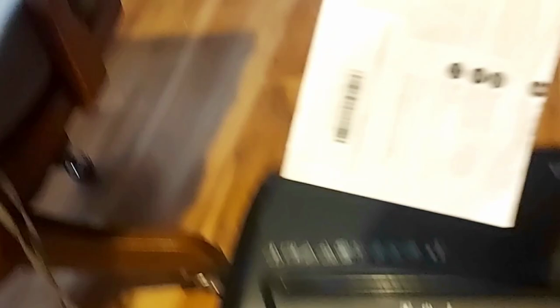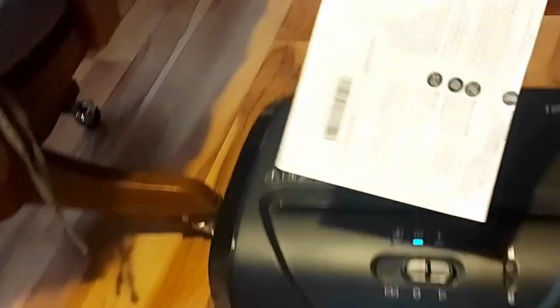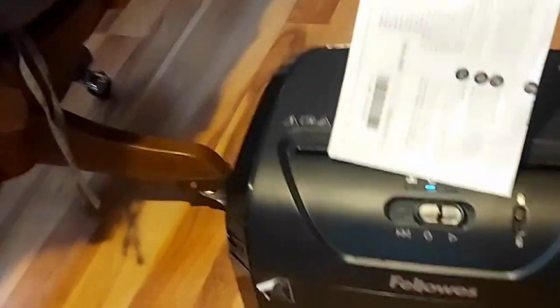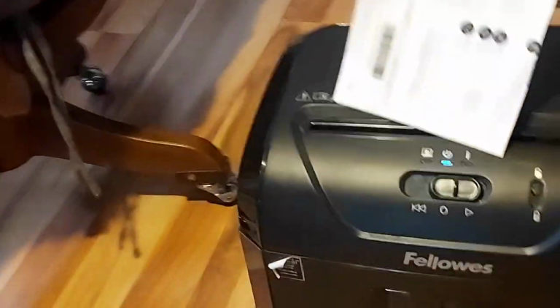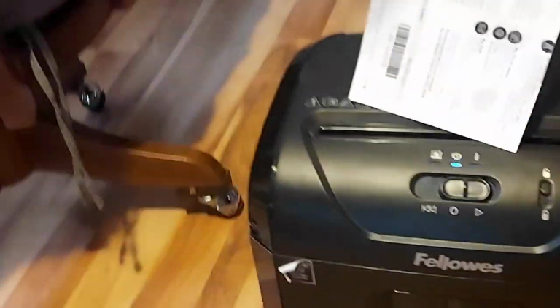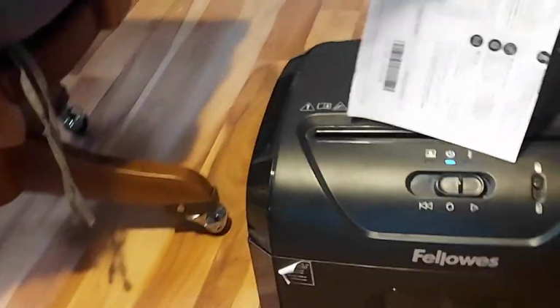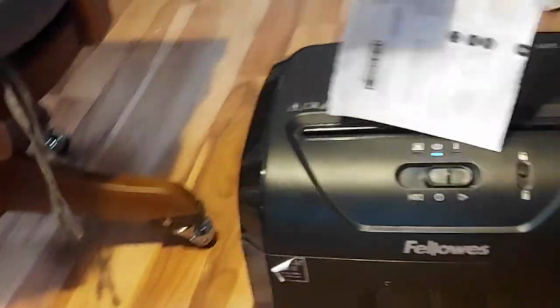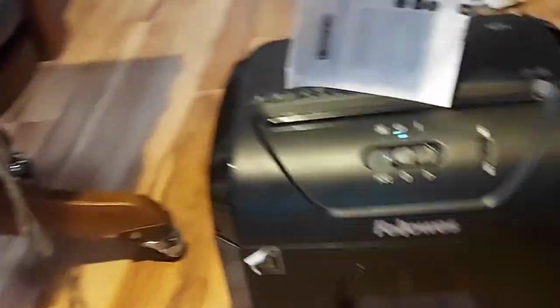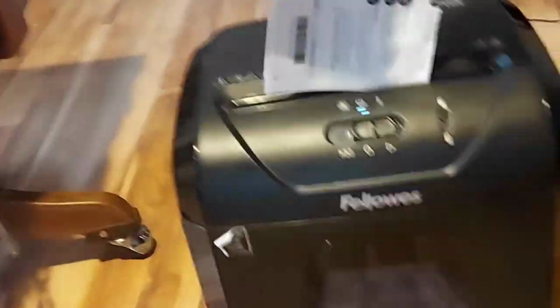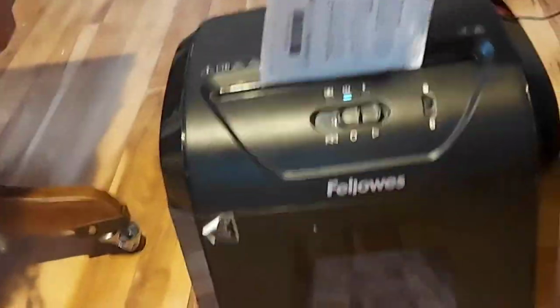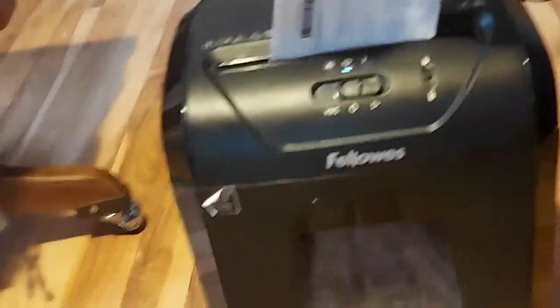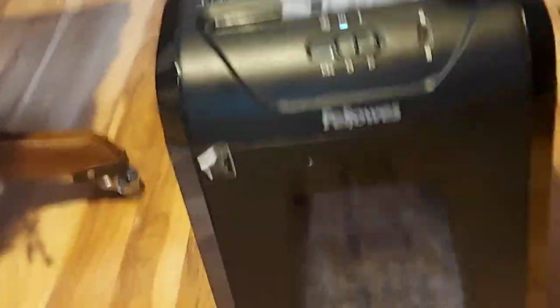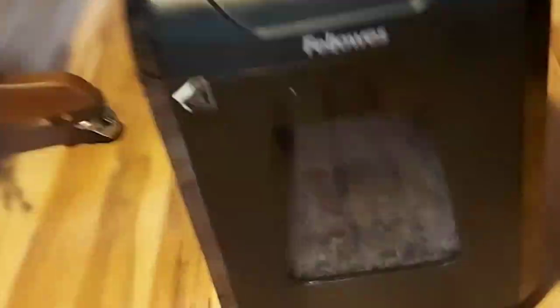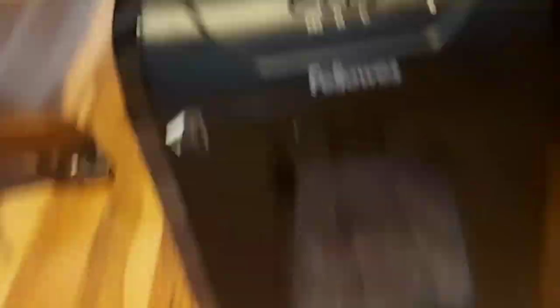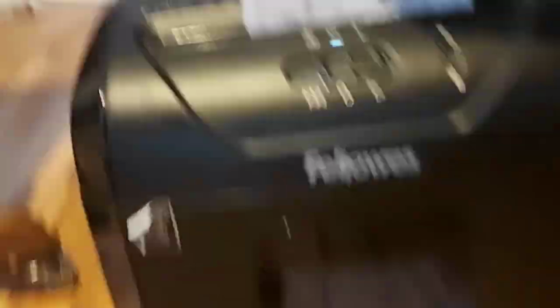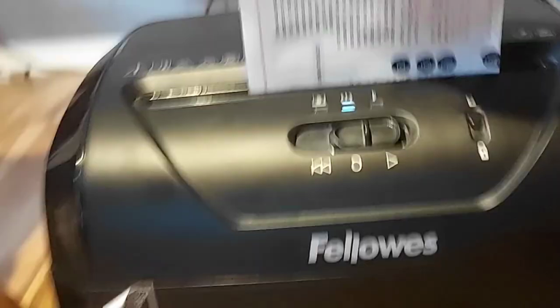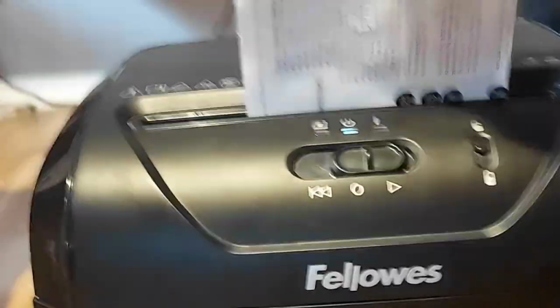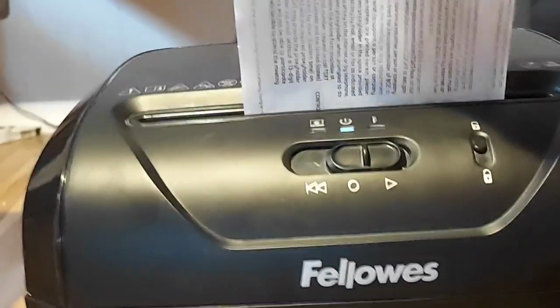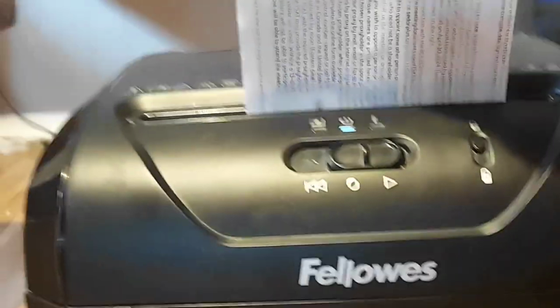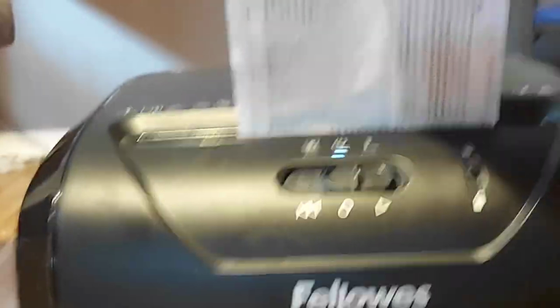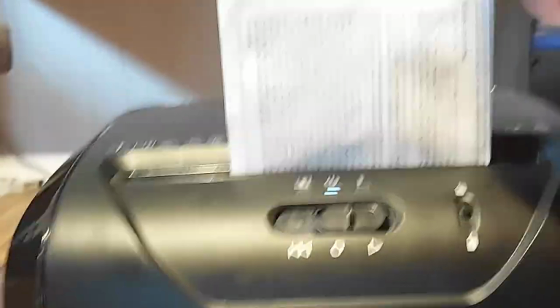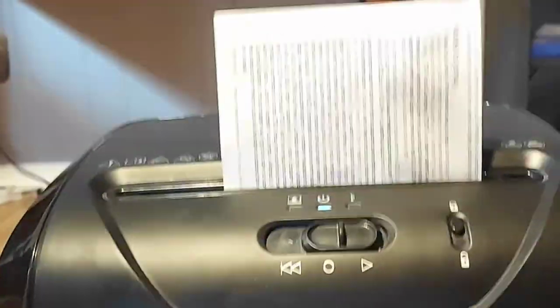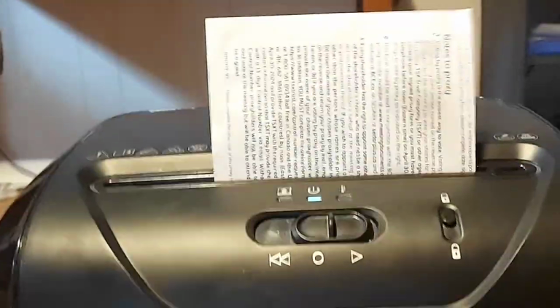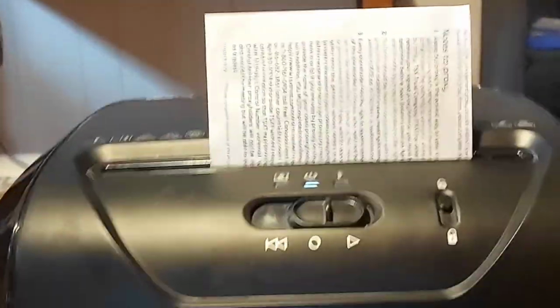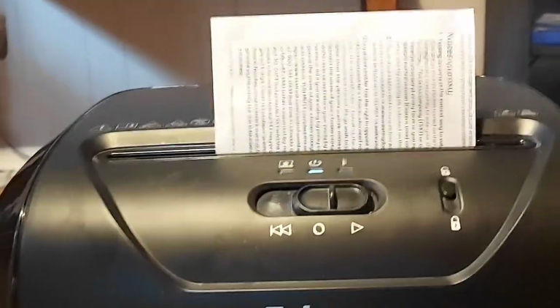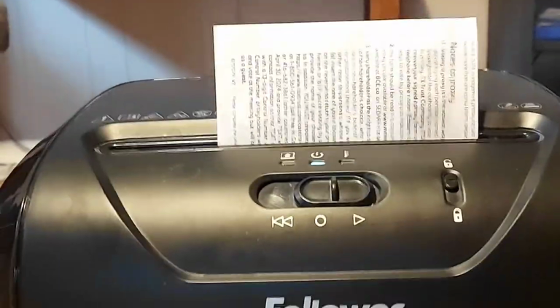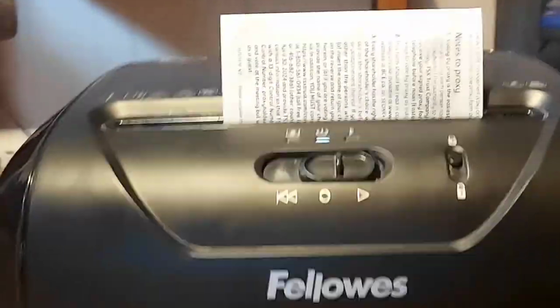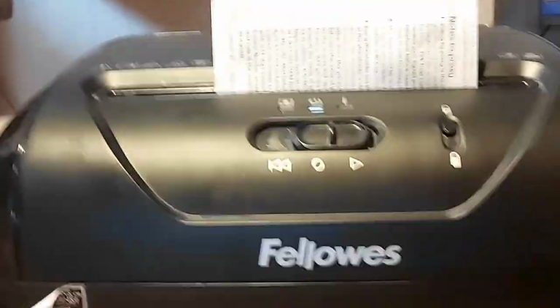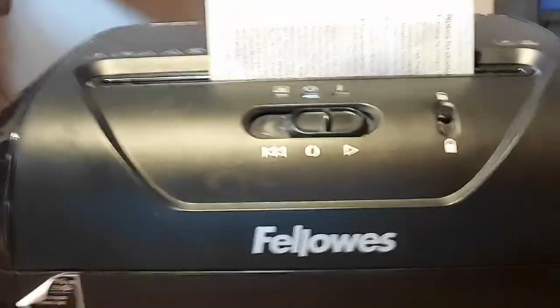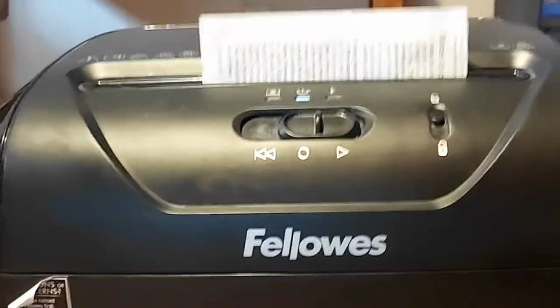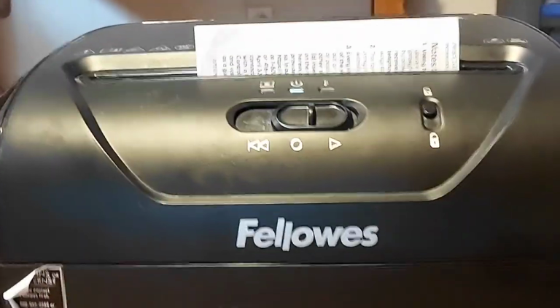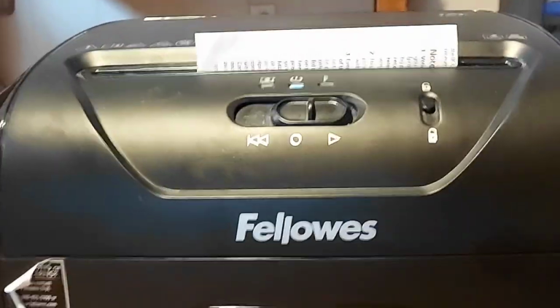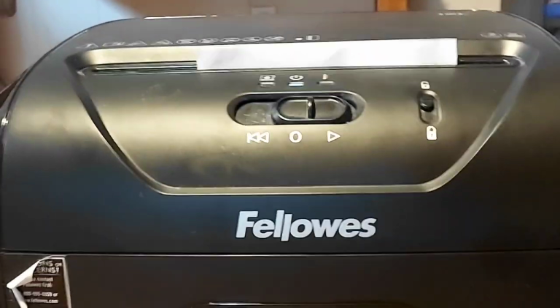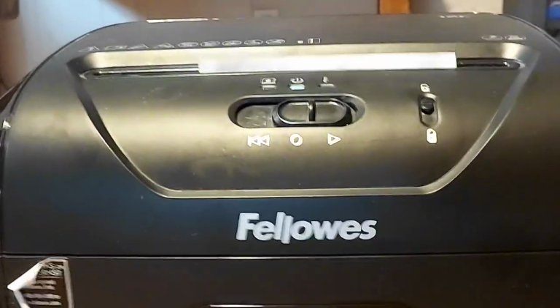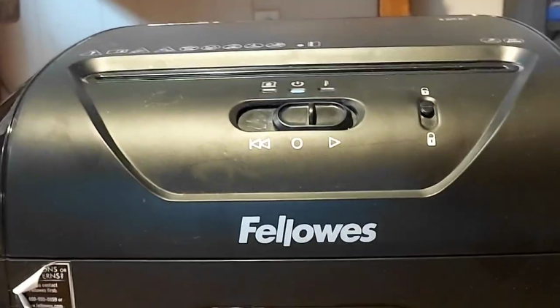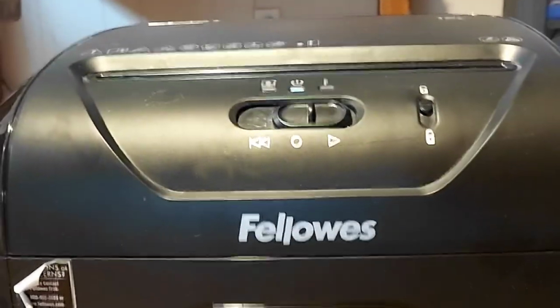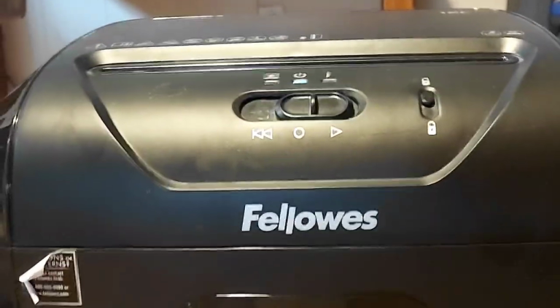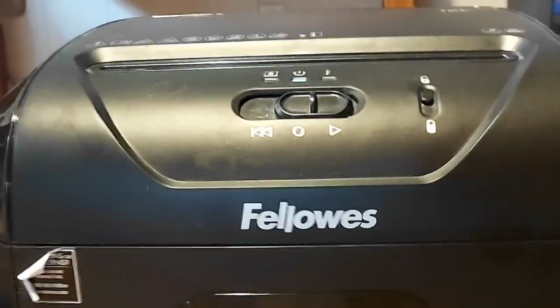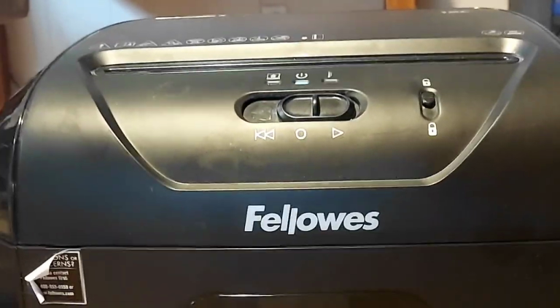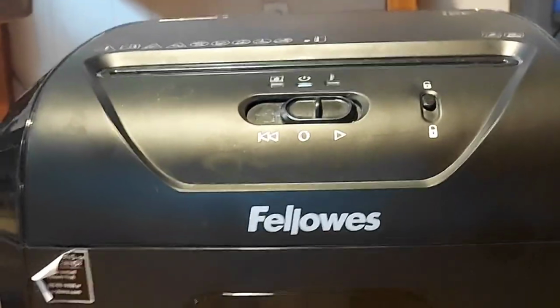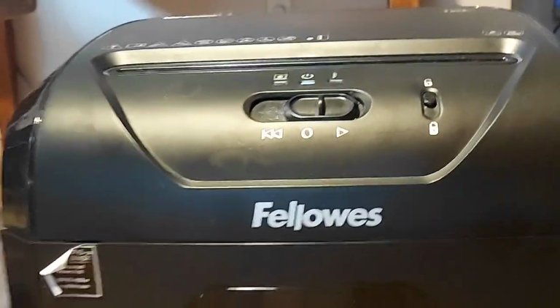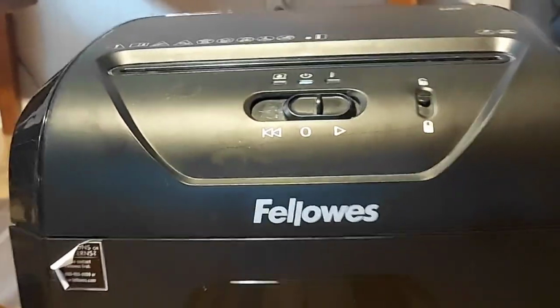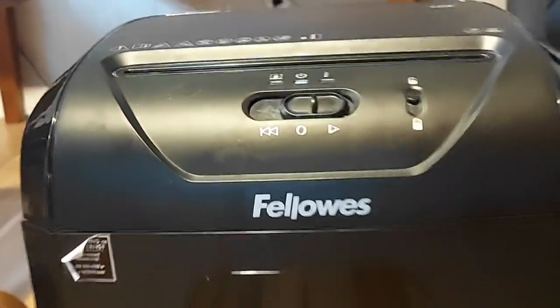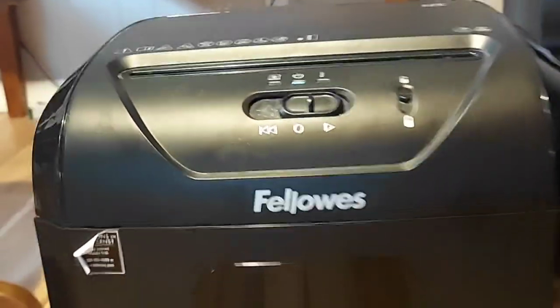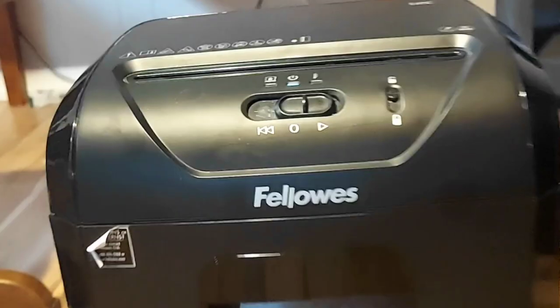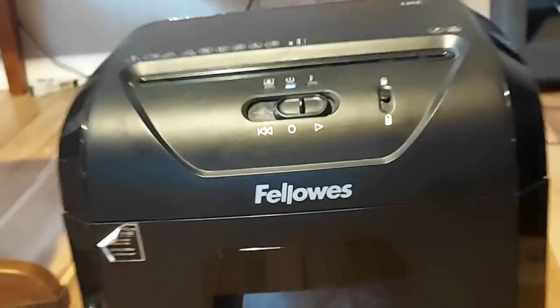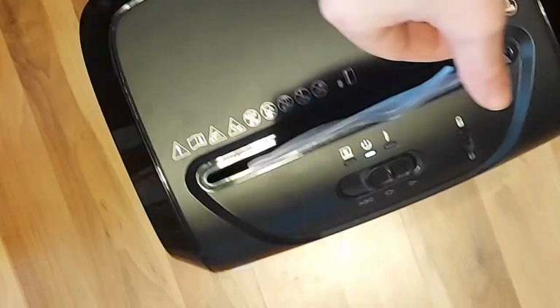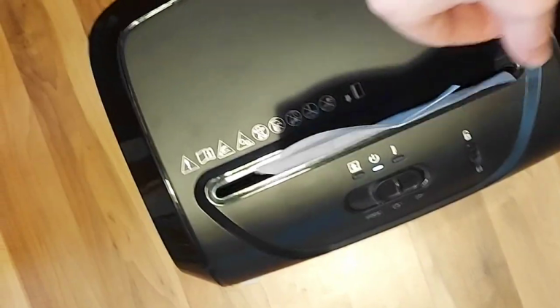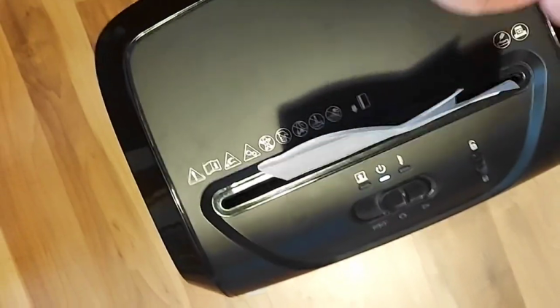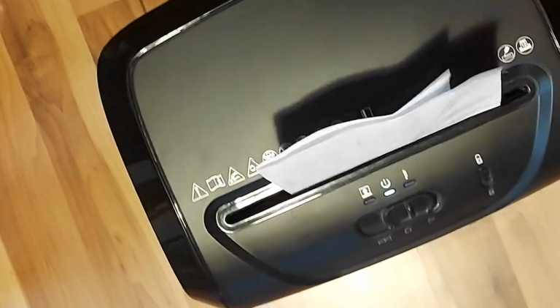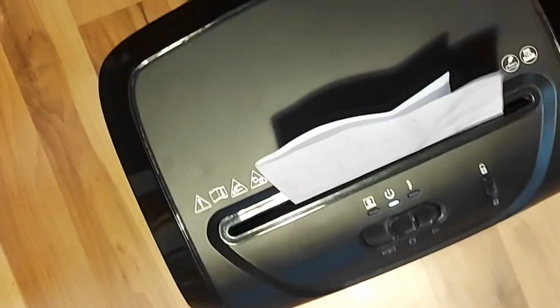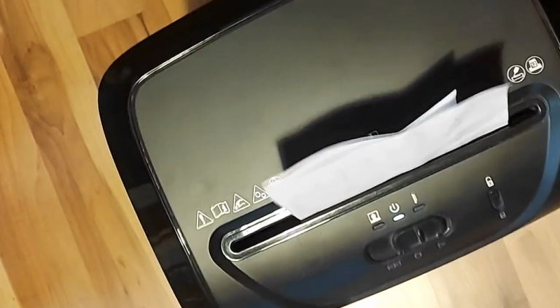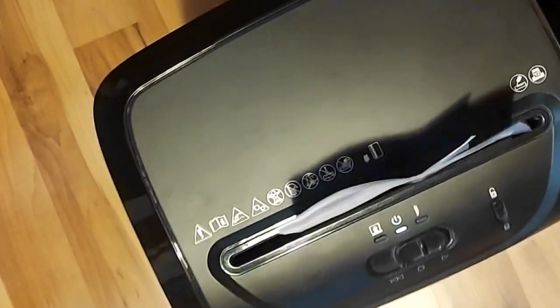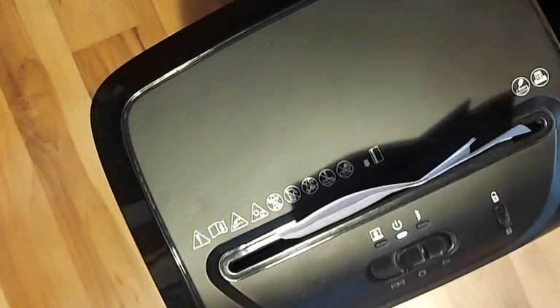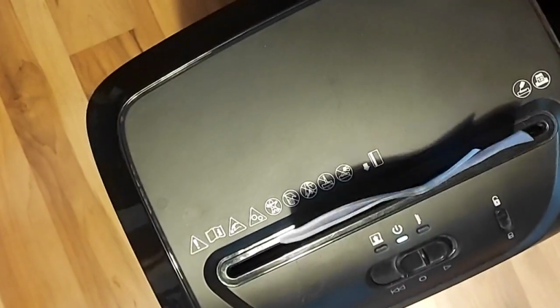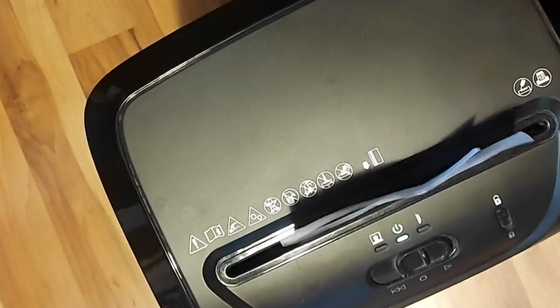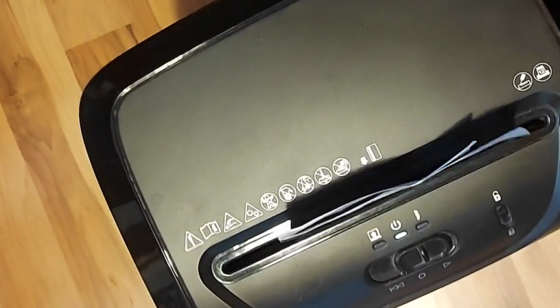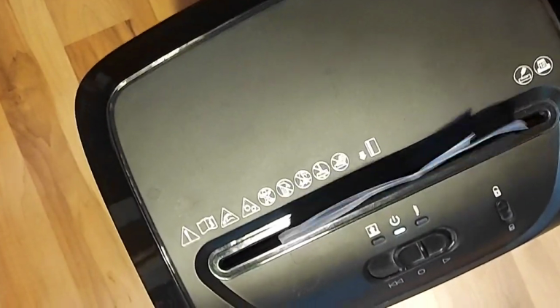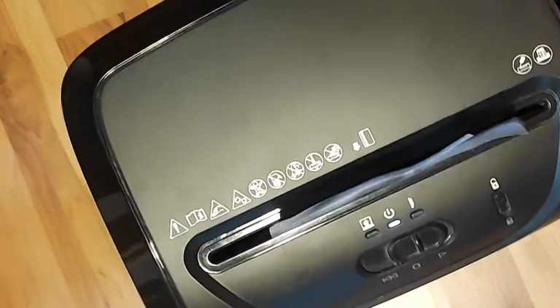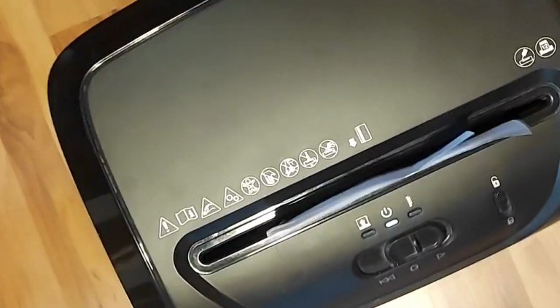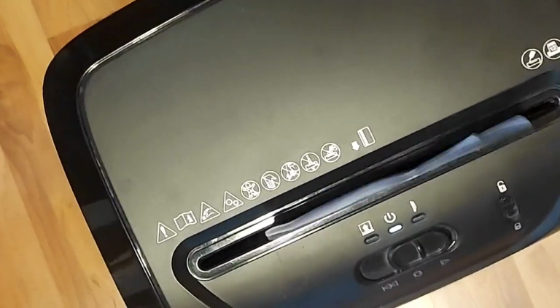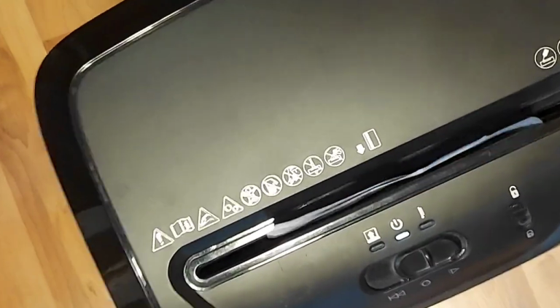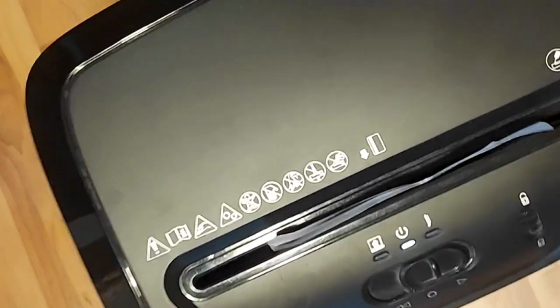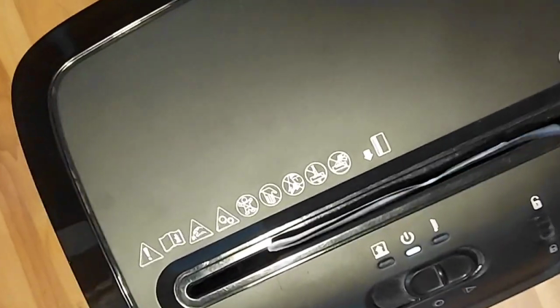Hey, I'm Rob and this is the Fellowes Crosscut Home Office Paper Shredder. I've had it for two years. Here are my likes and dislikes.